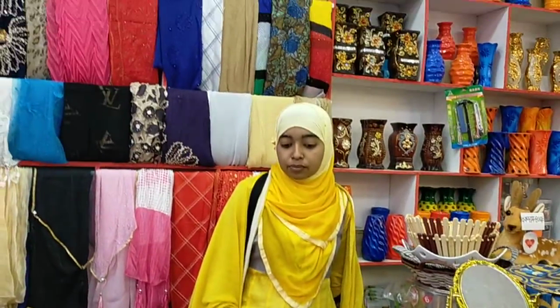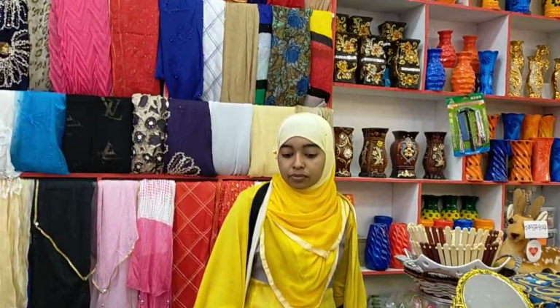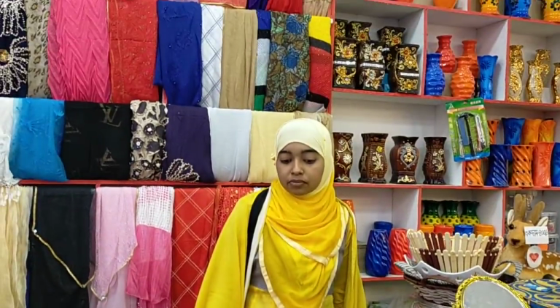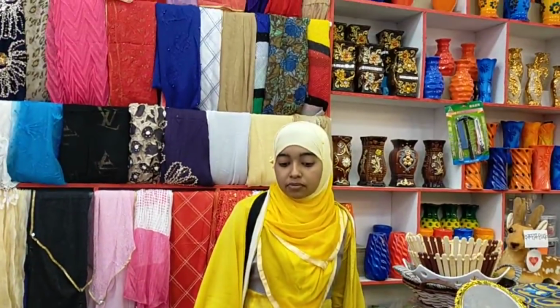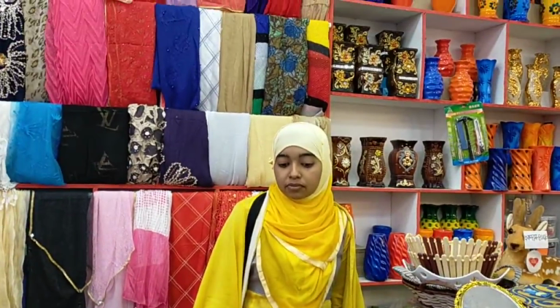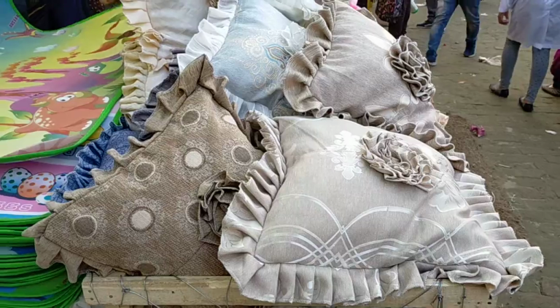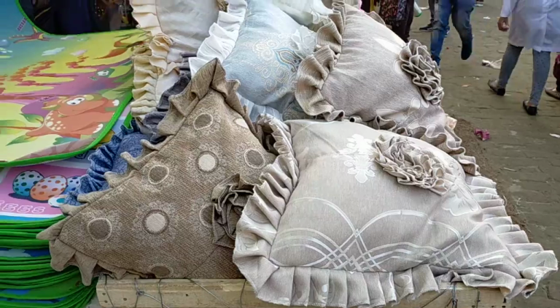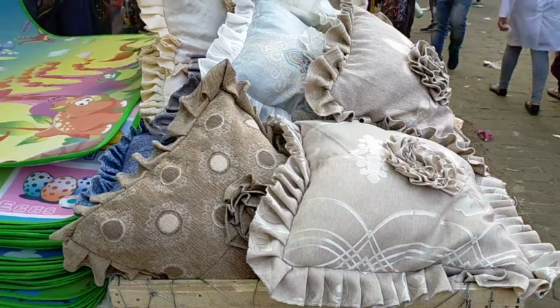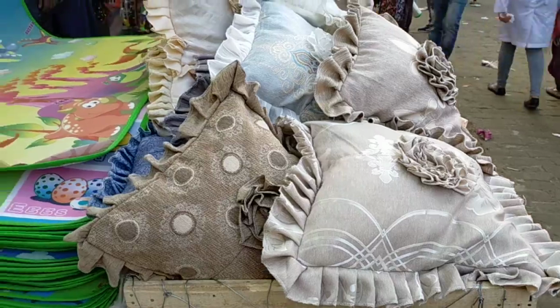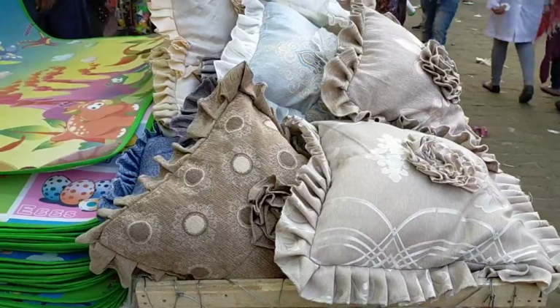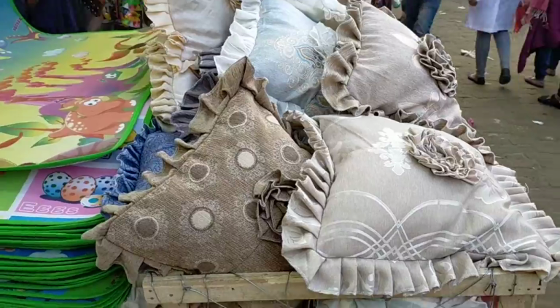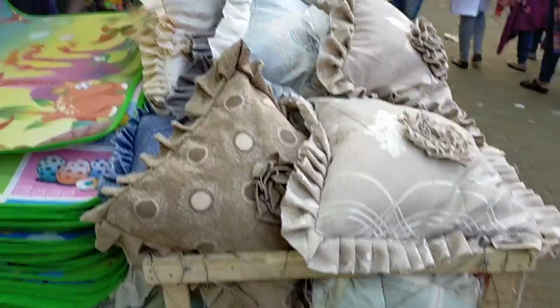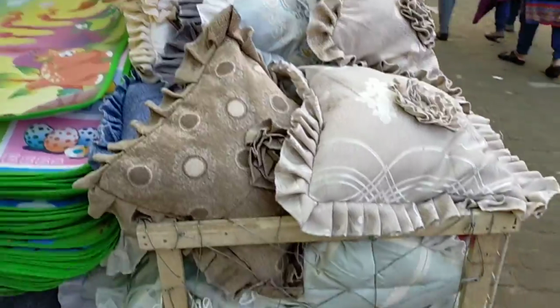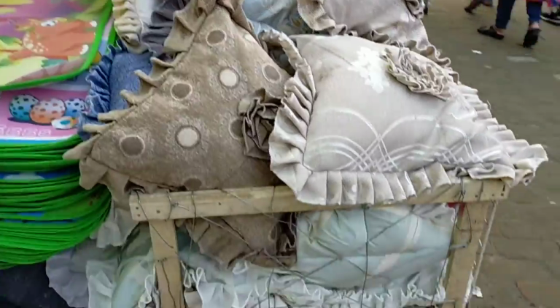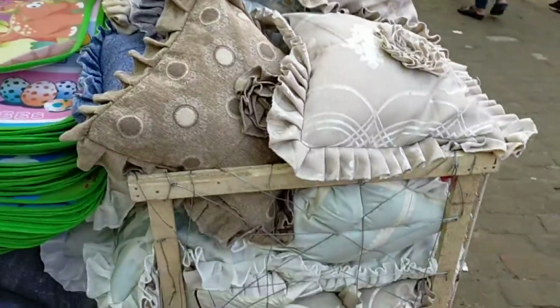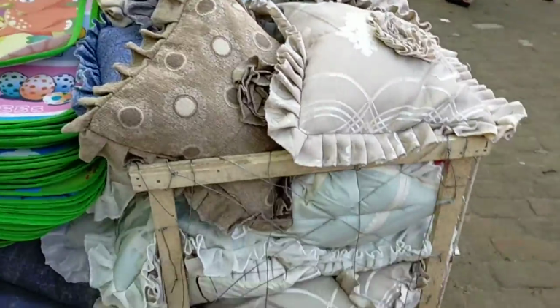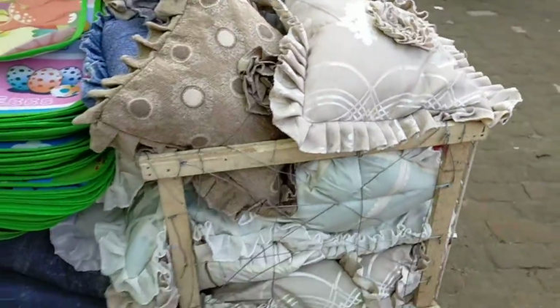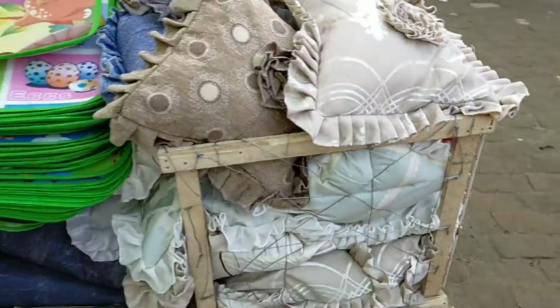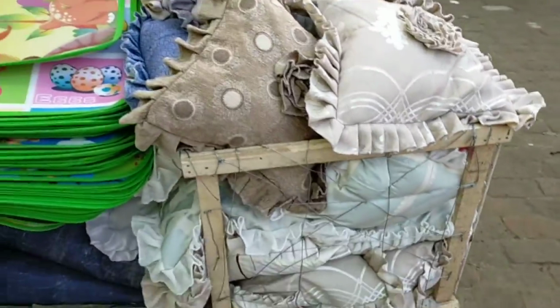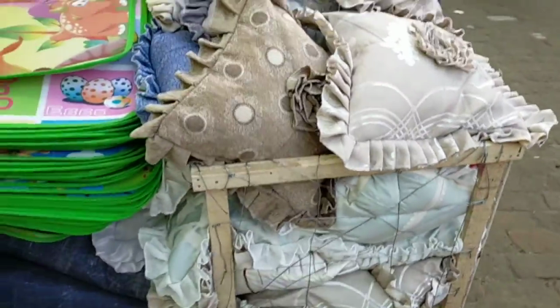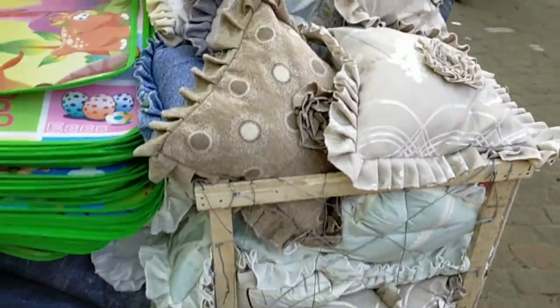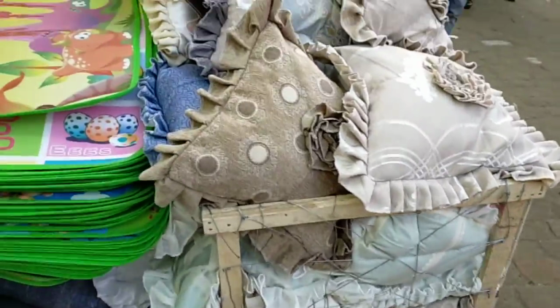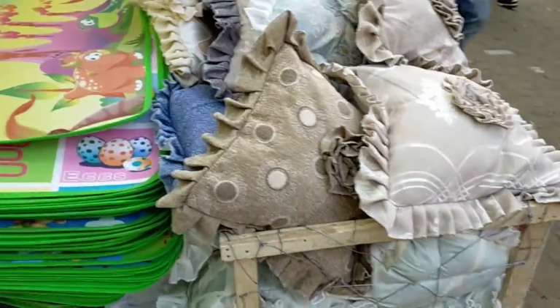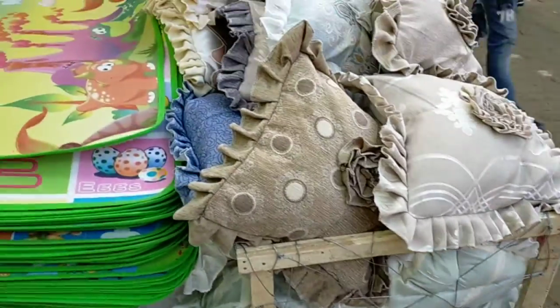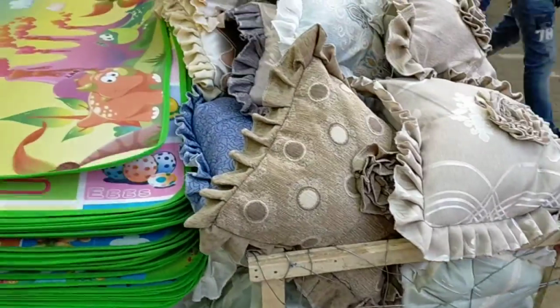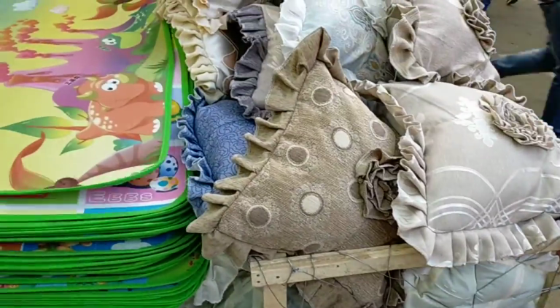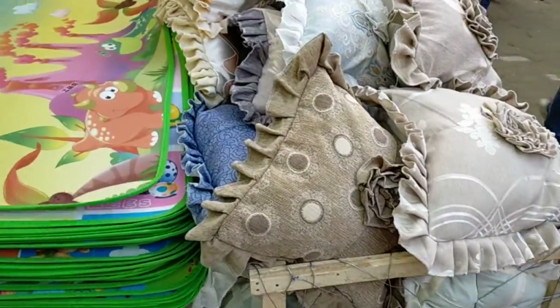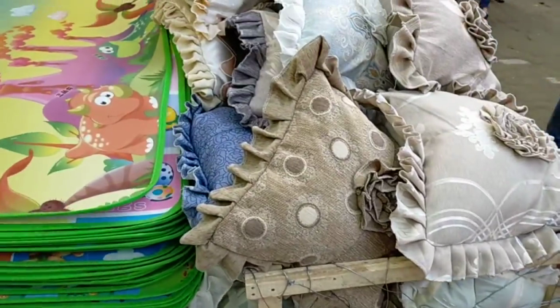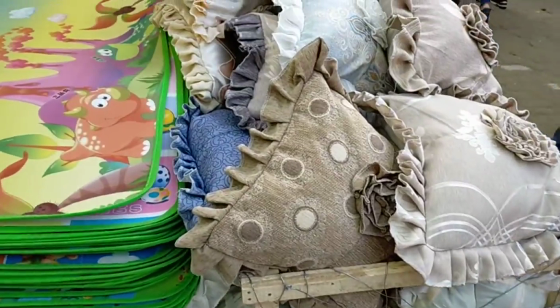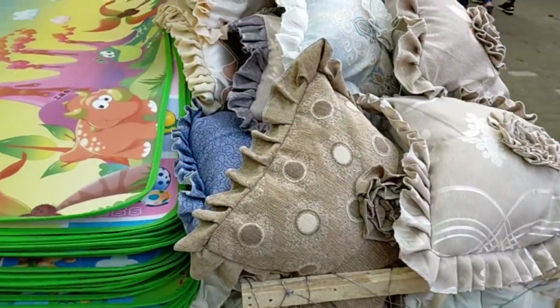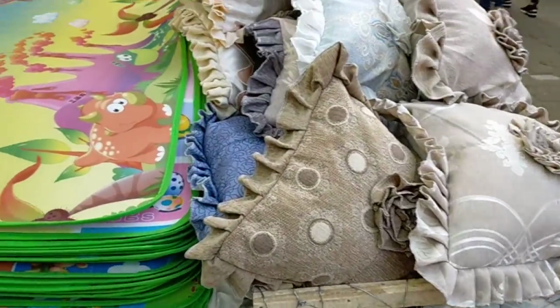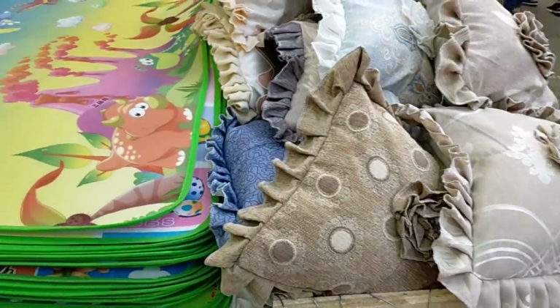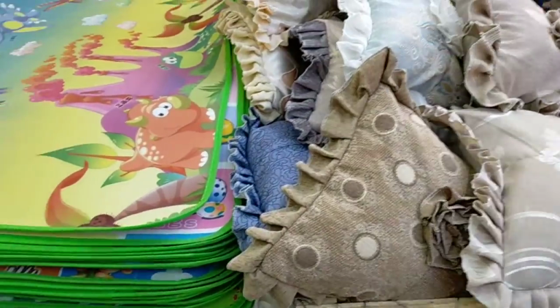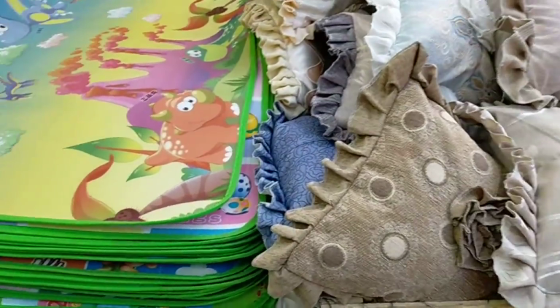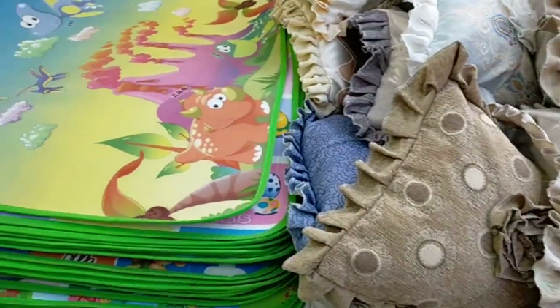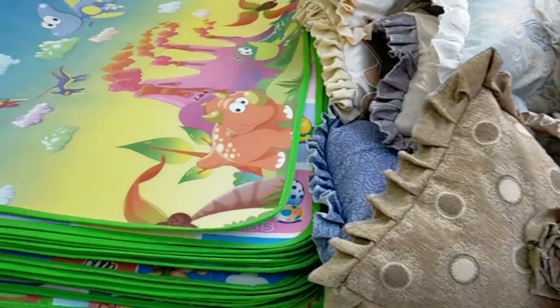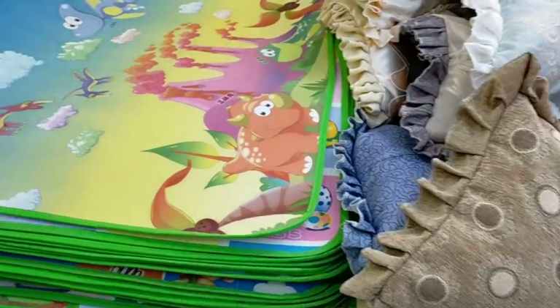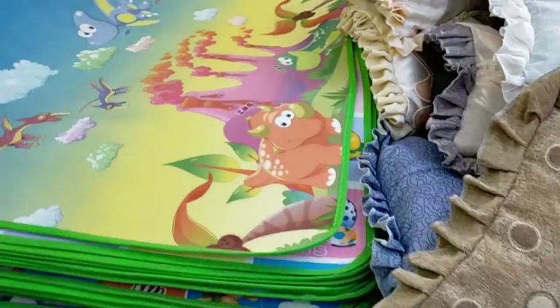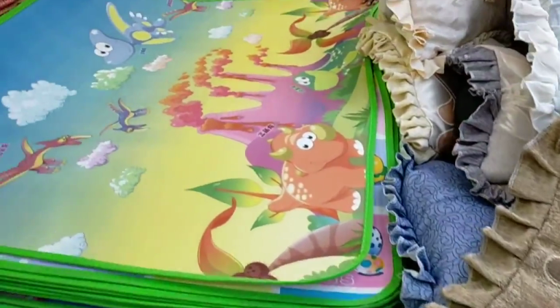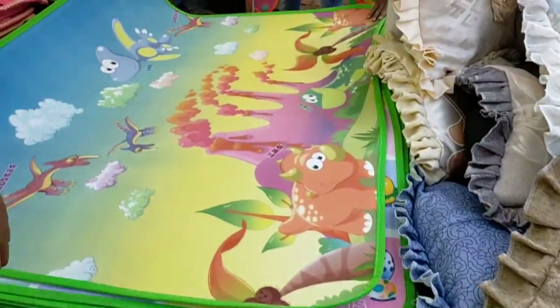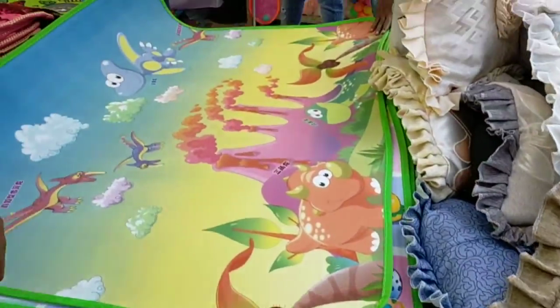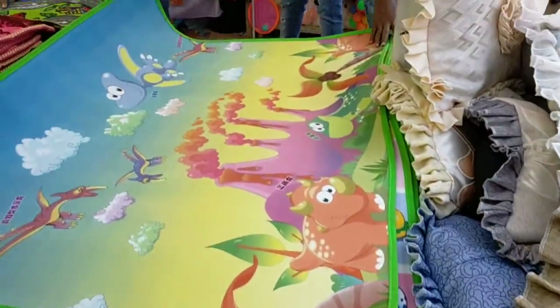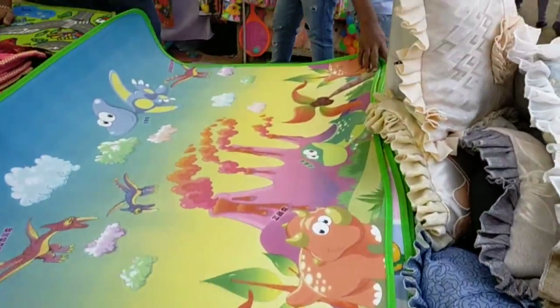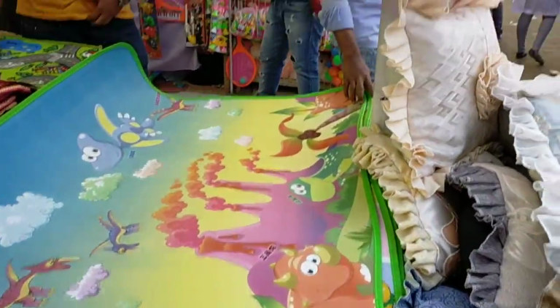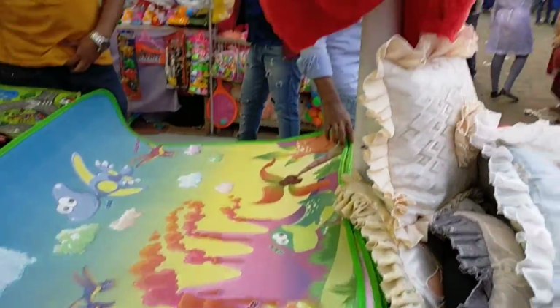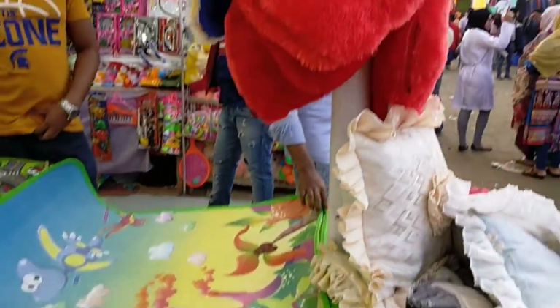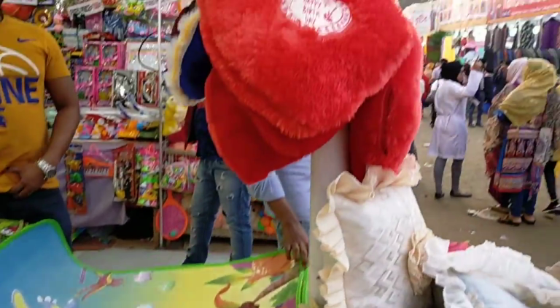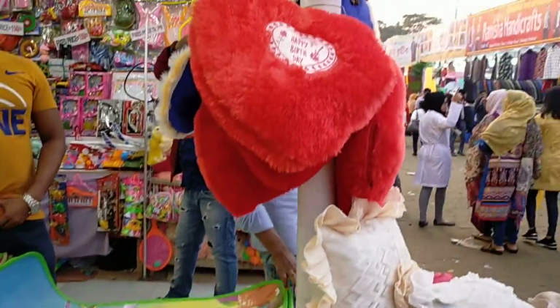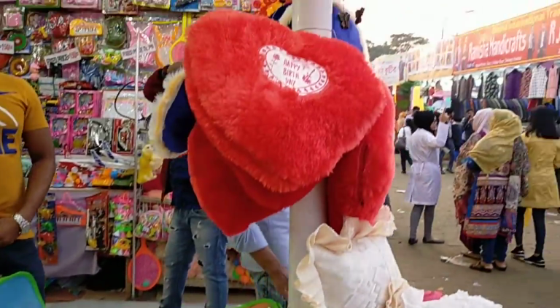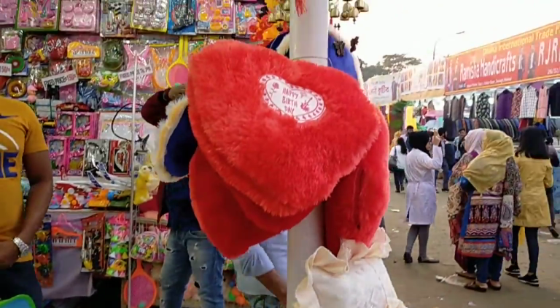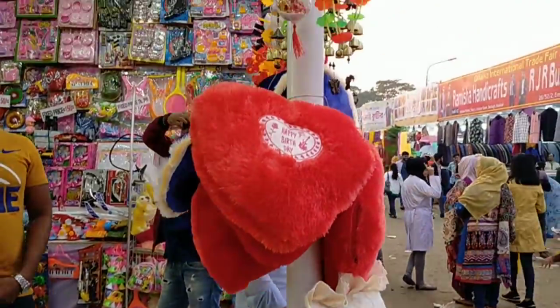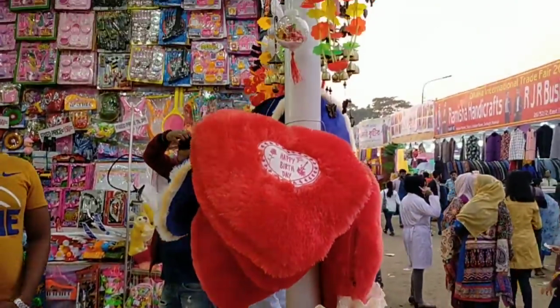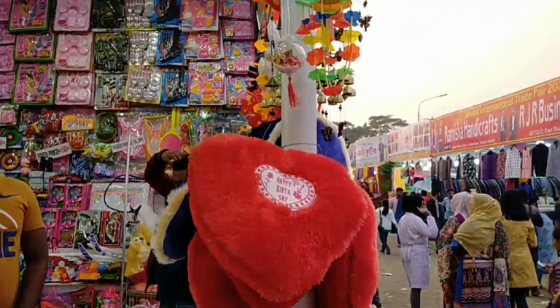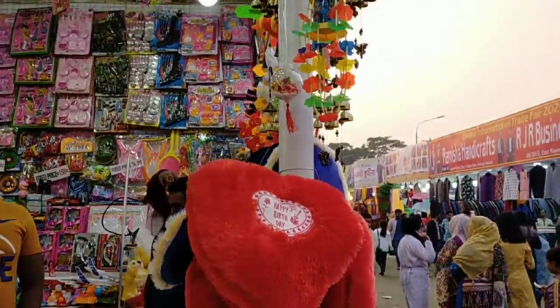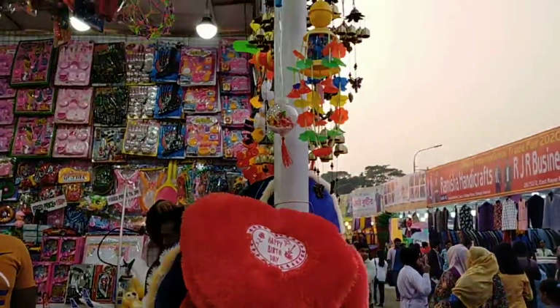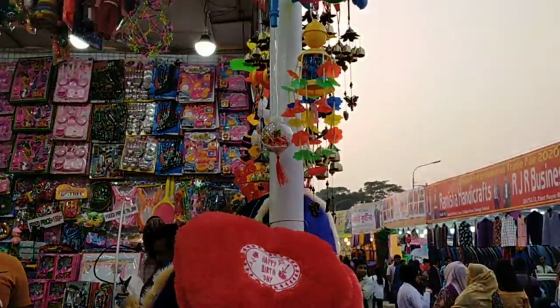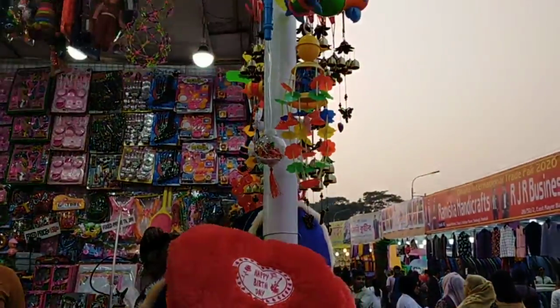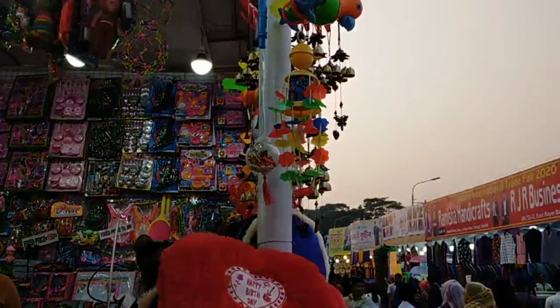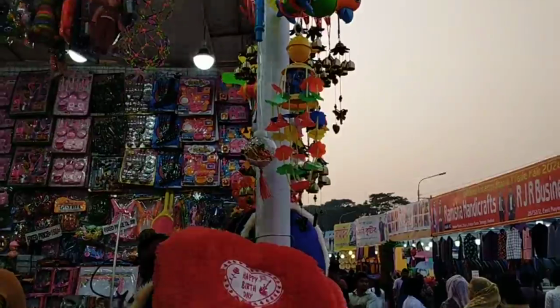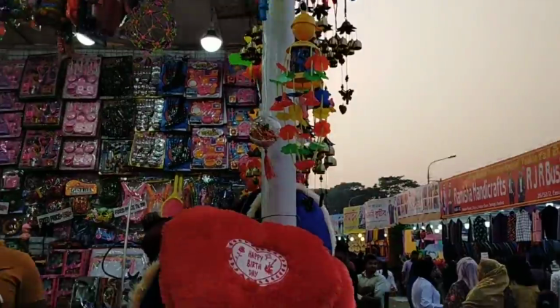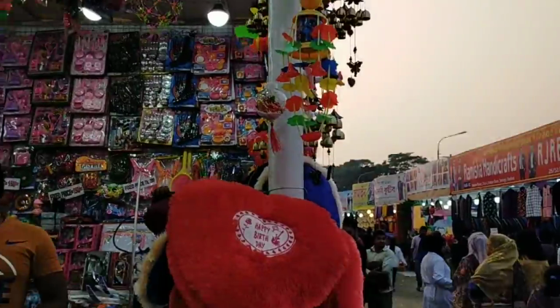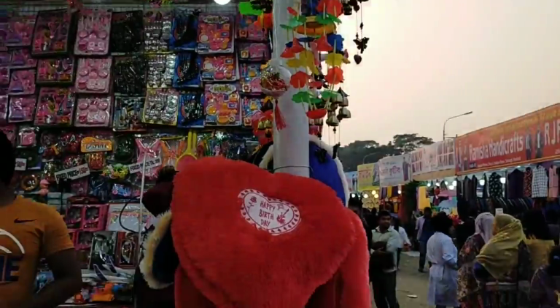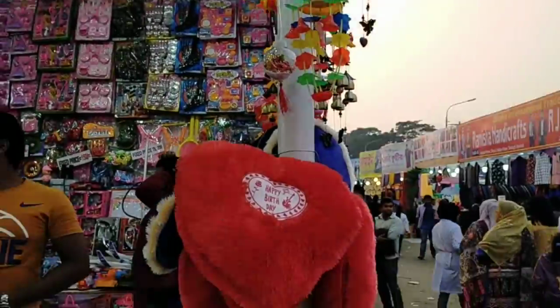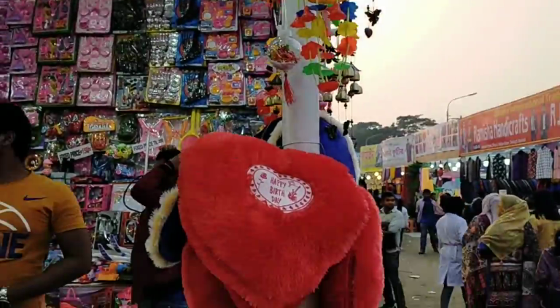Here, I am with the pillows, which are like sofa pillows, then carpet, and I am here with the toys as well.